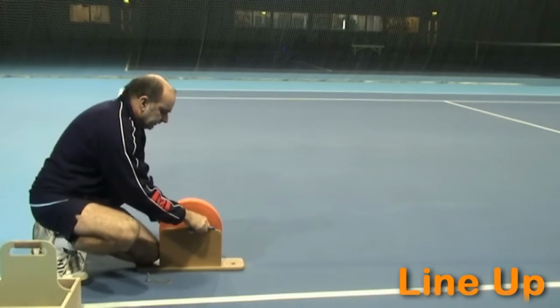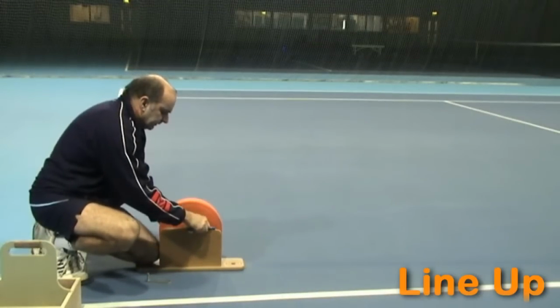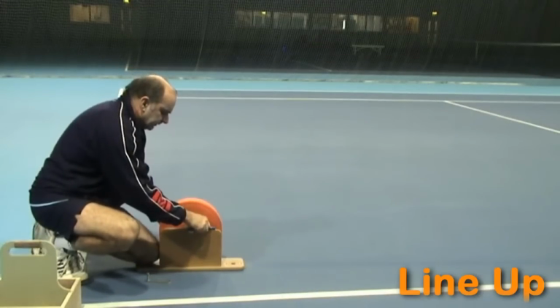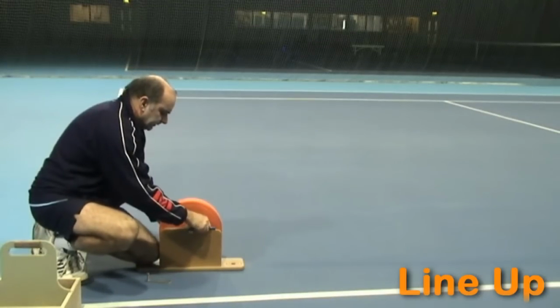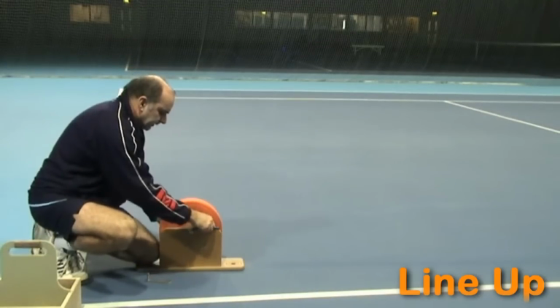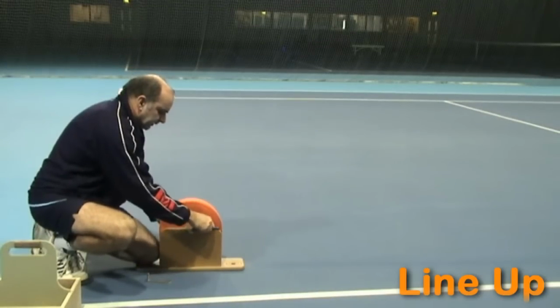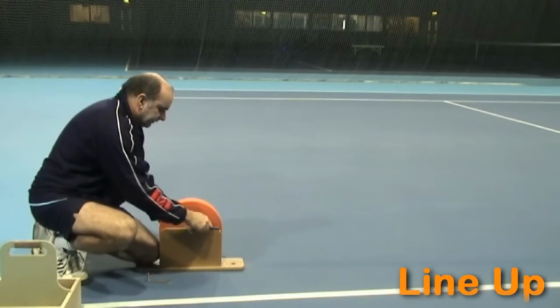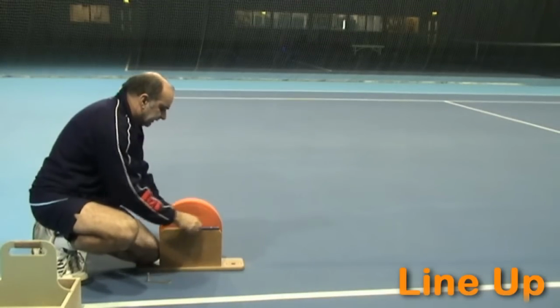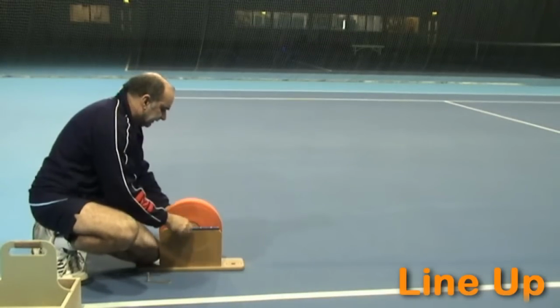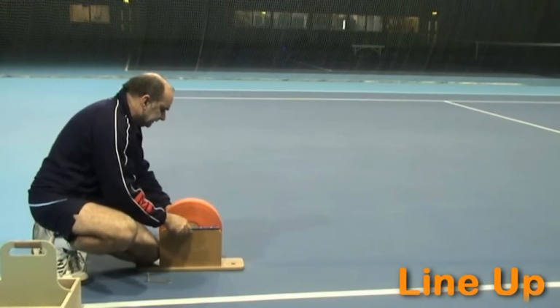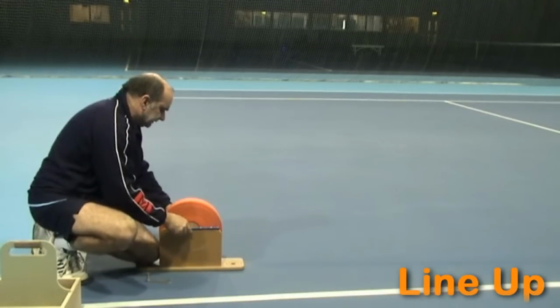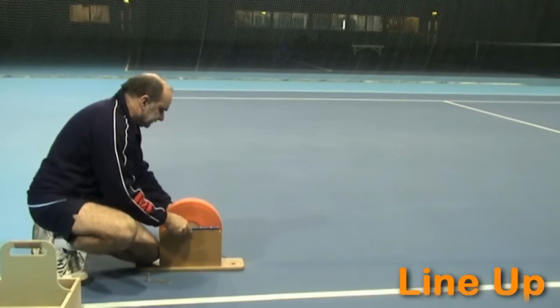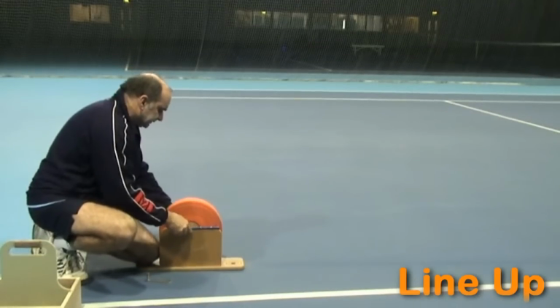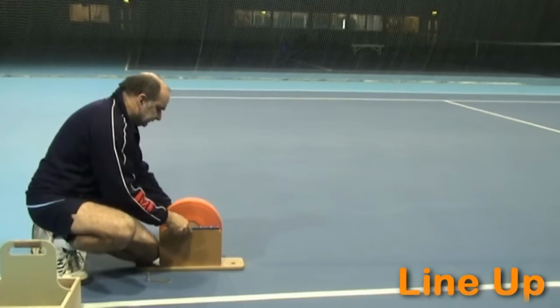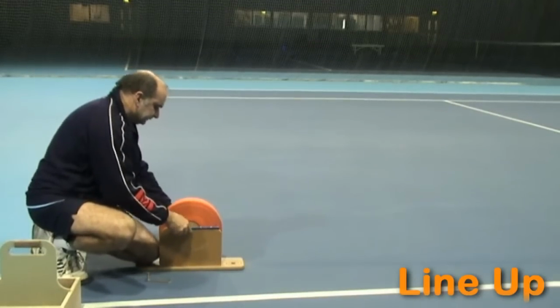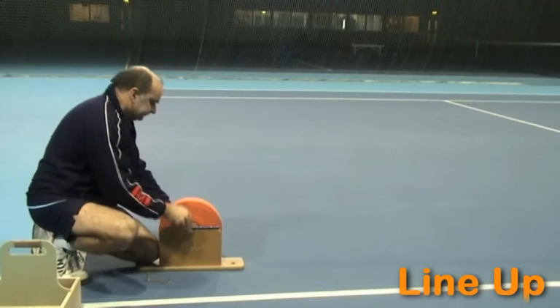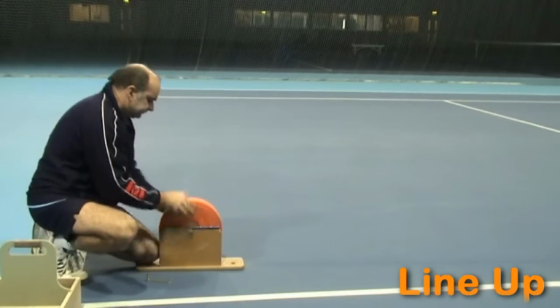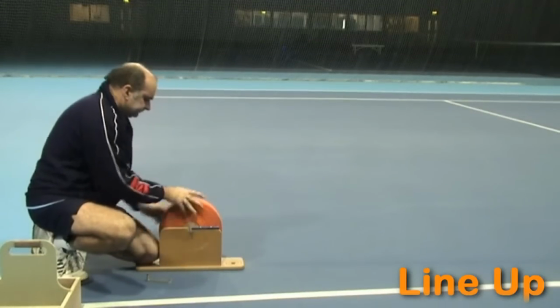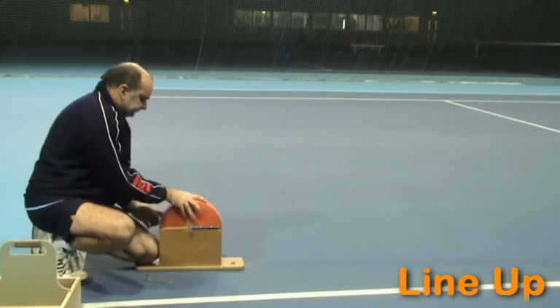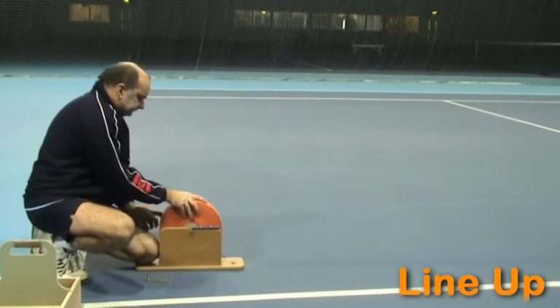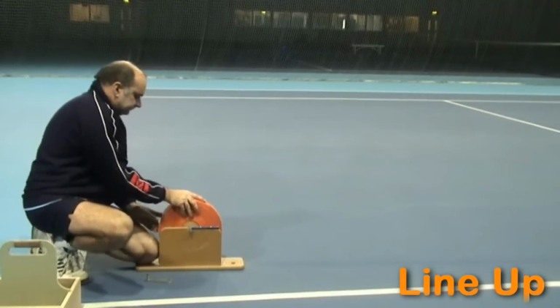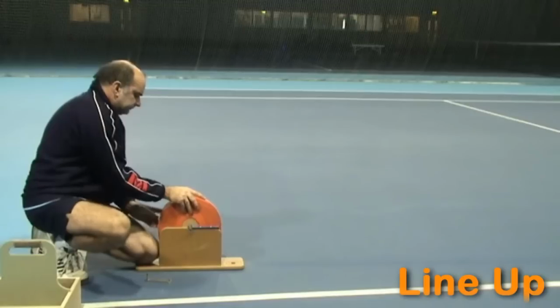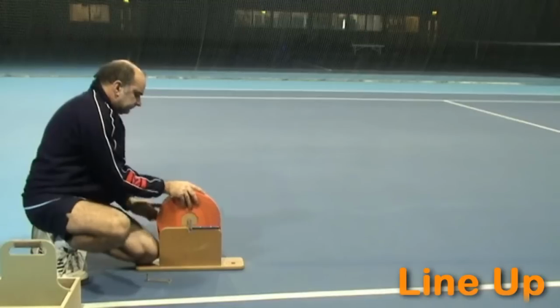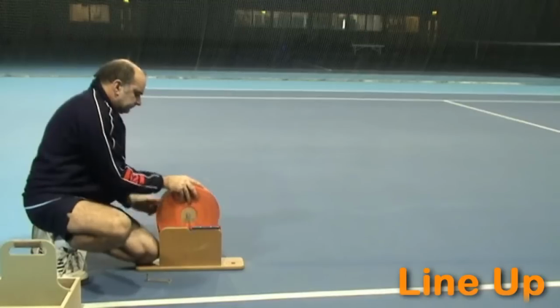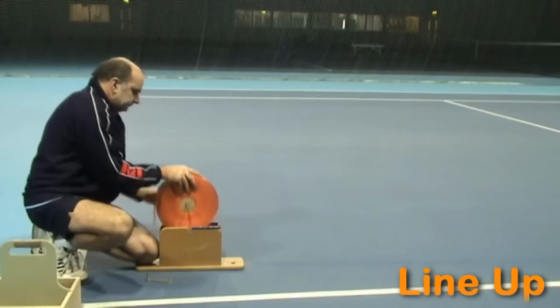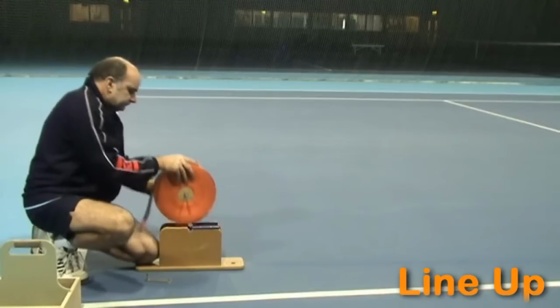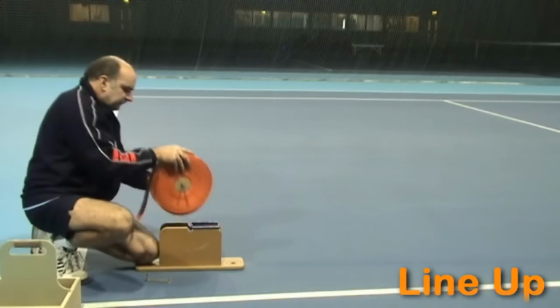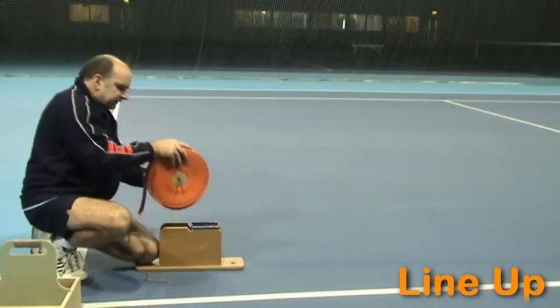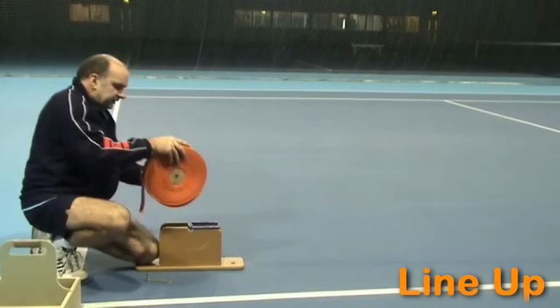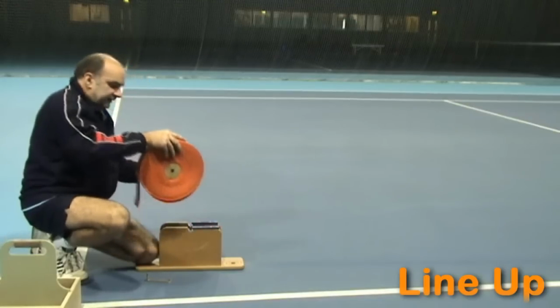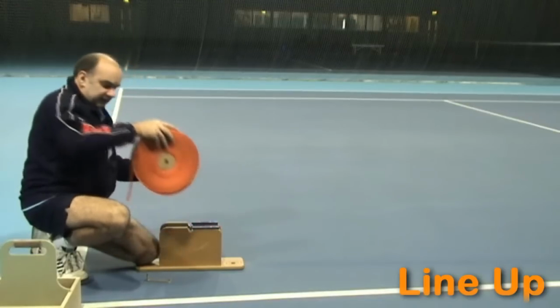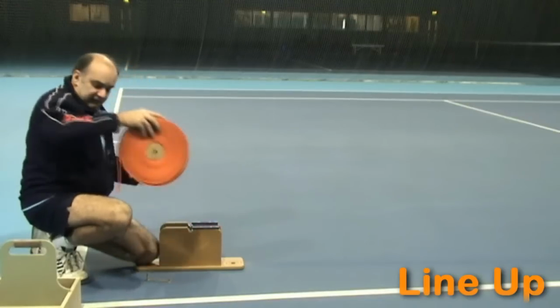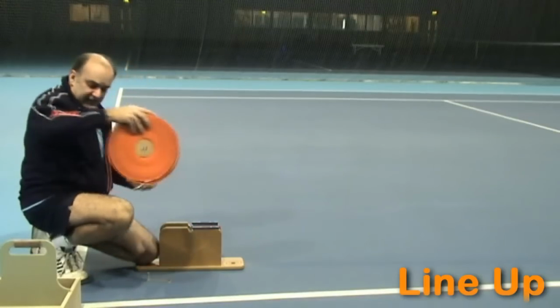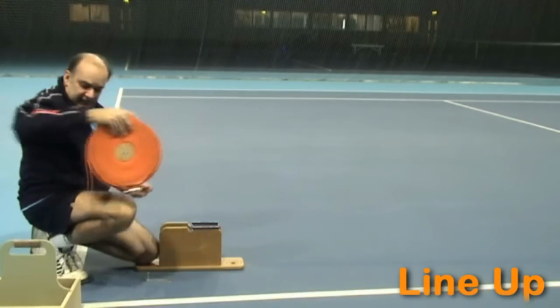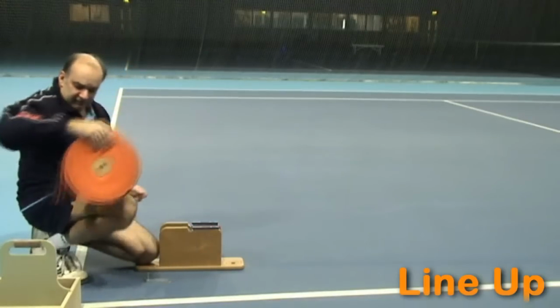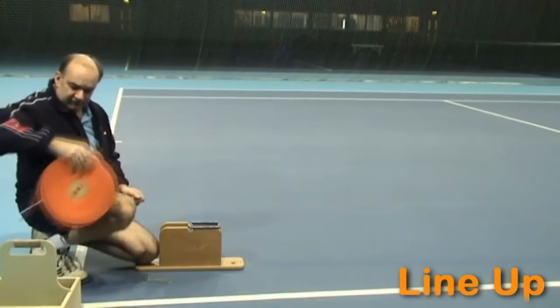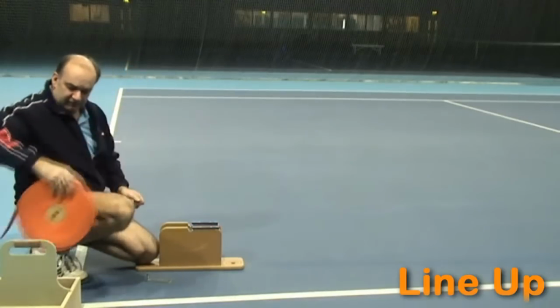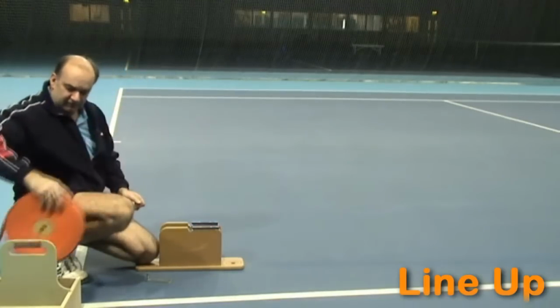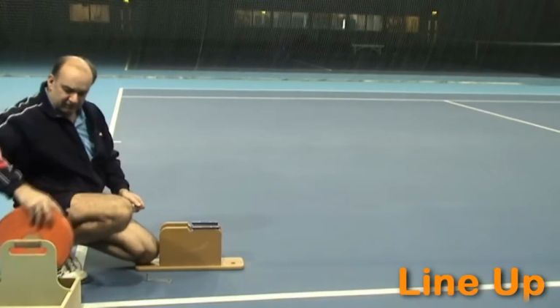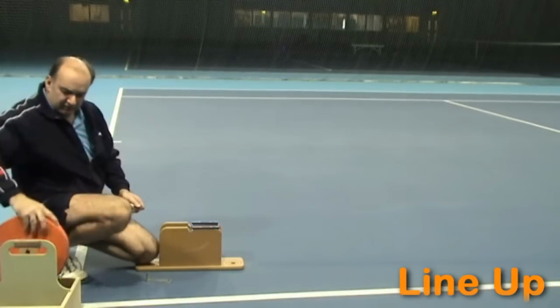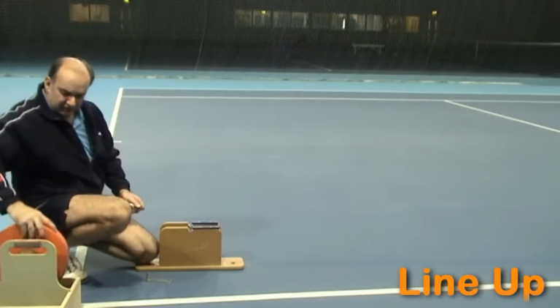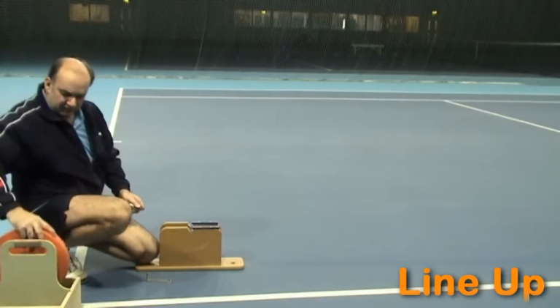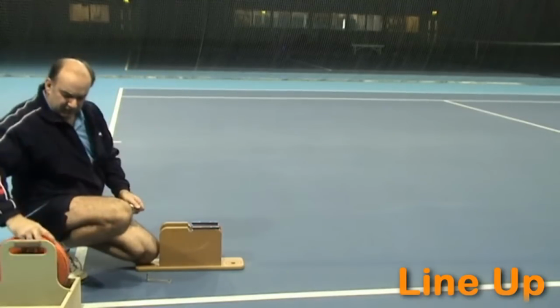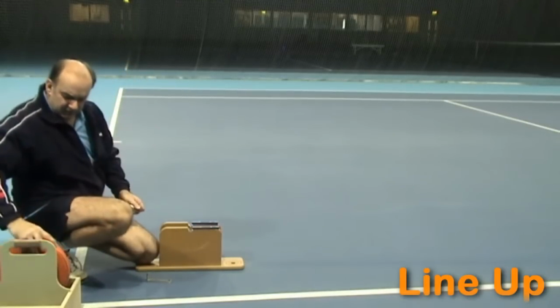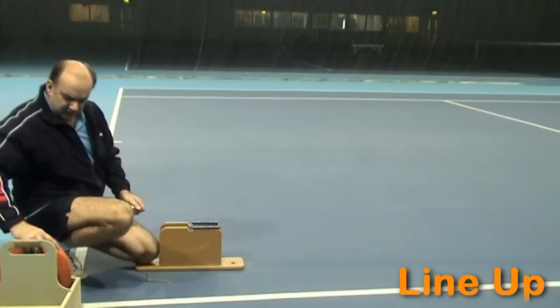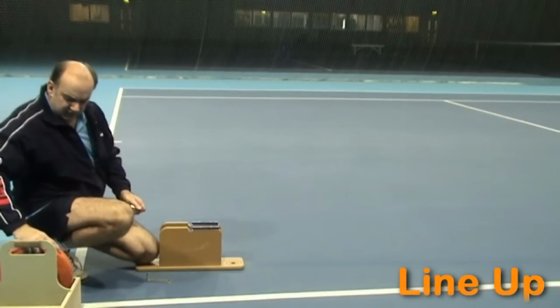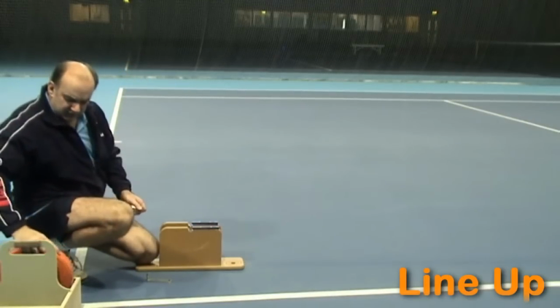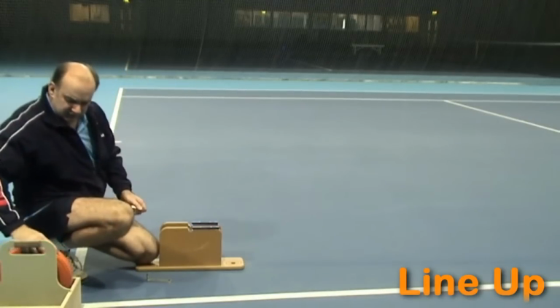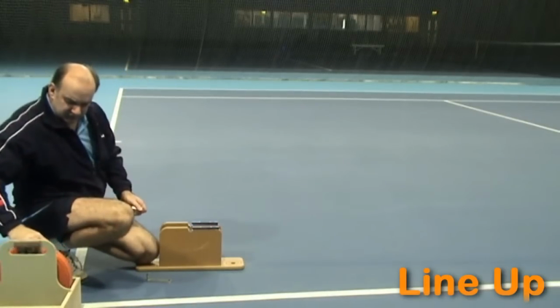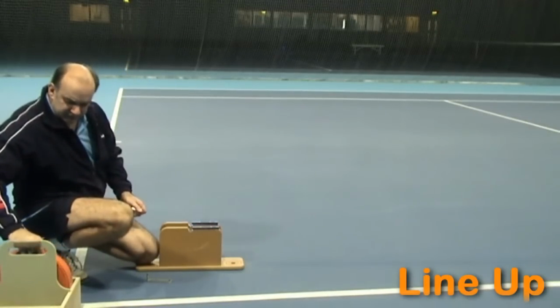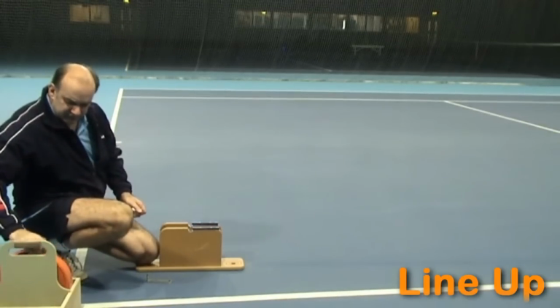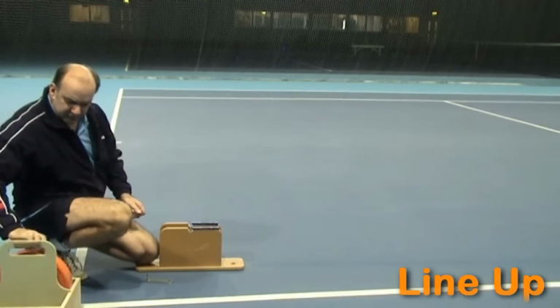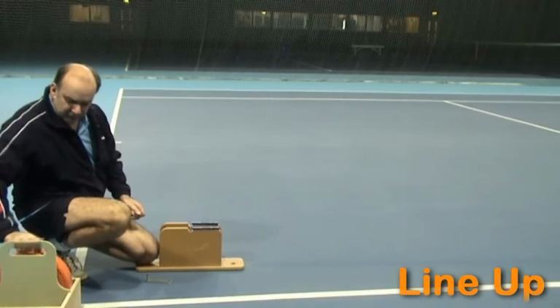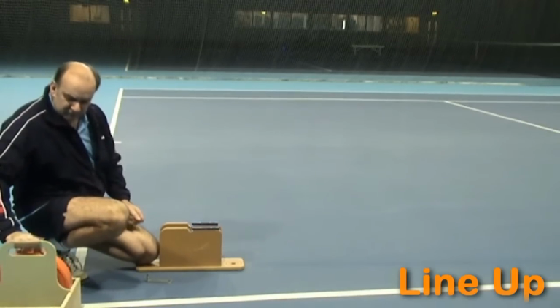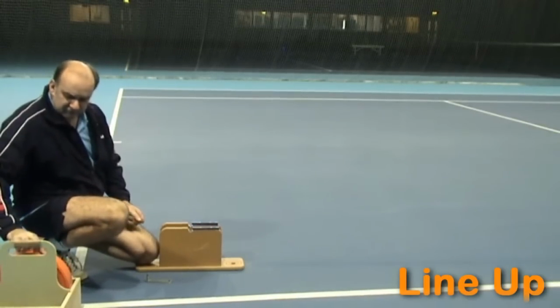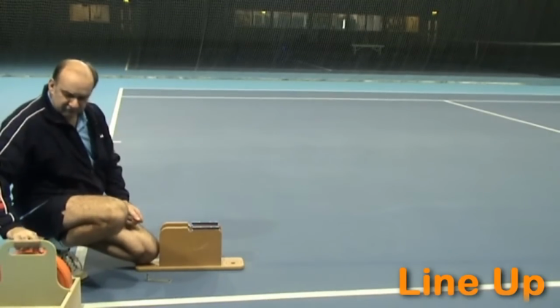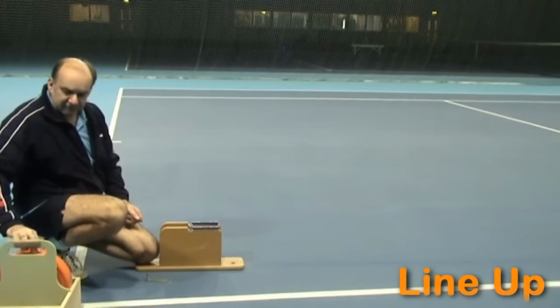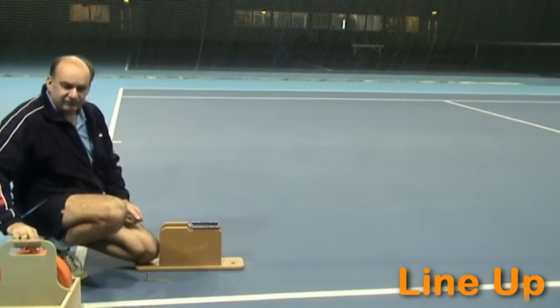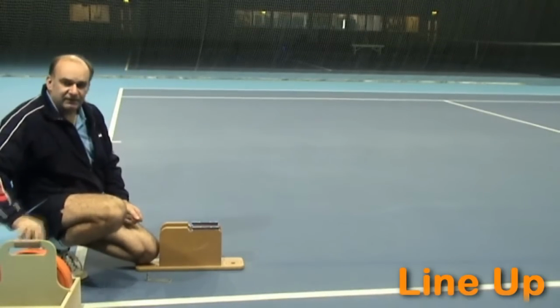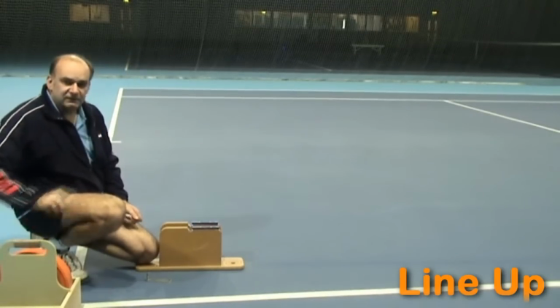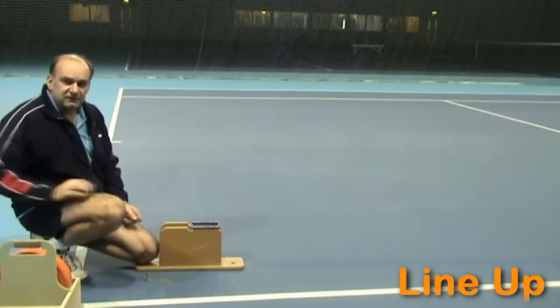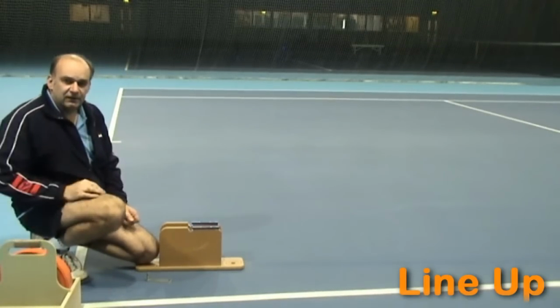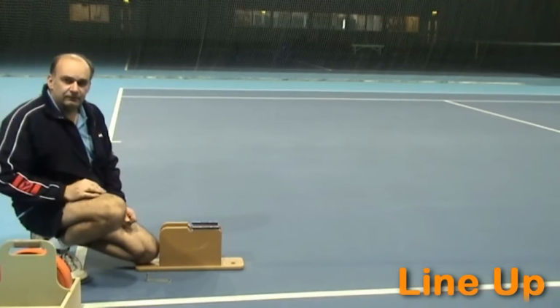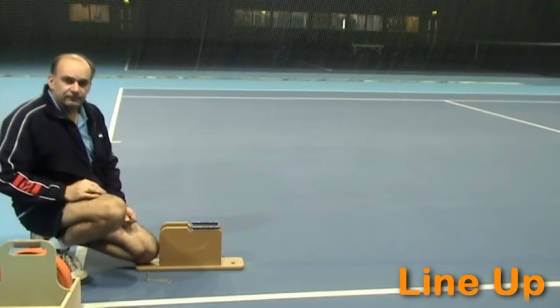Then open the gates, take the axle out, and store it in the box, ready for next time.